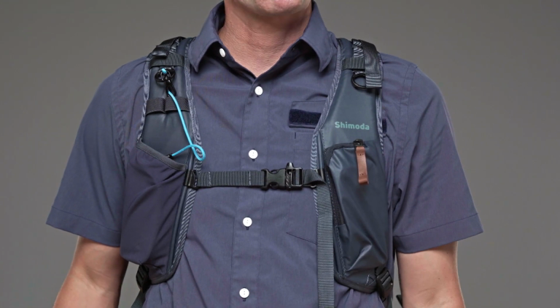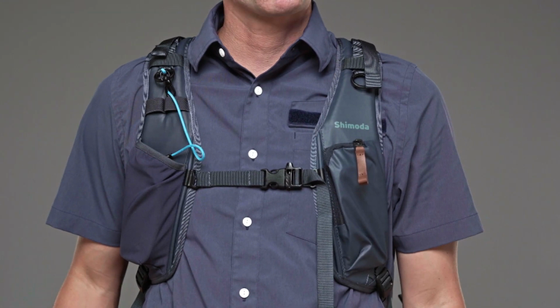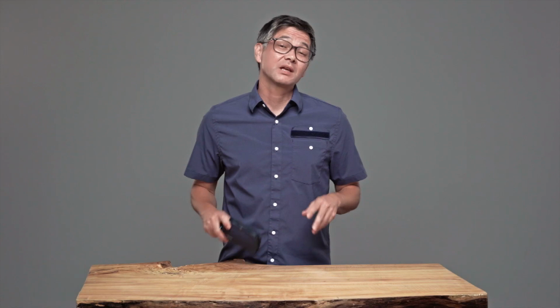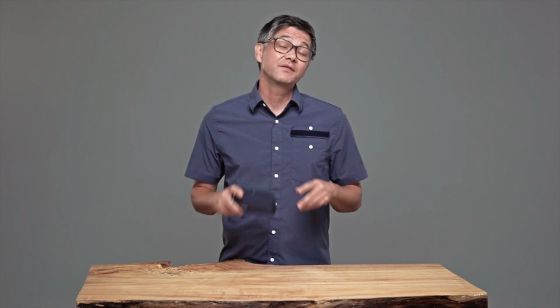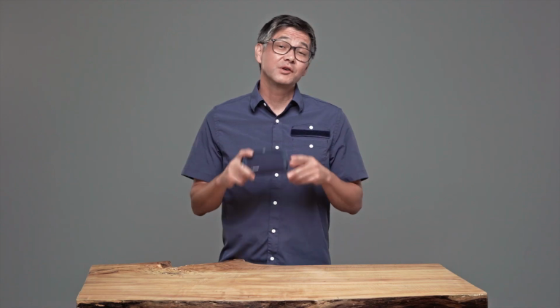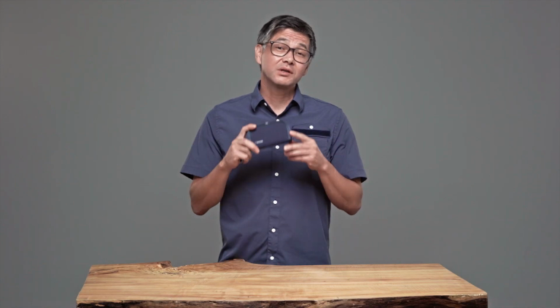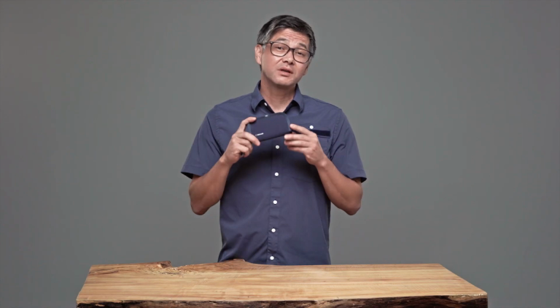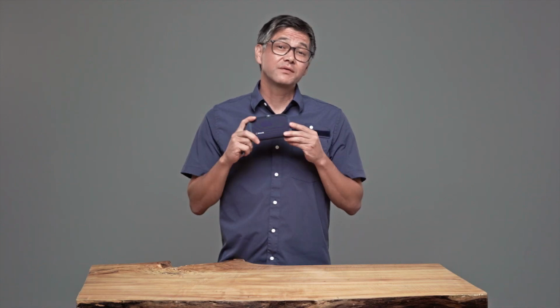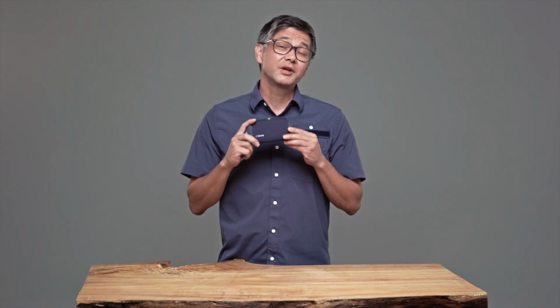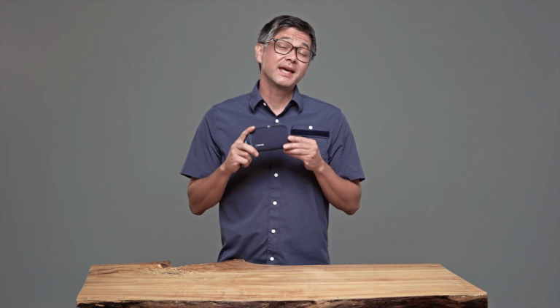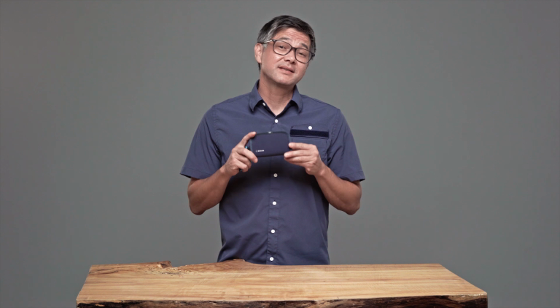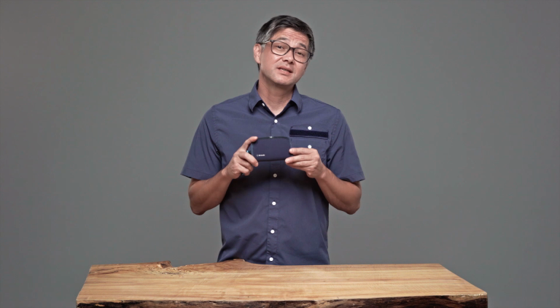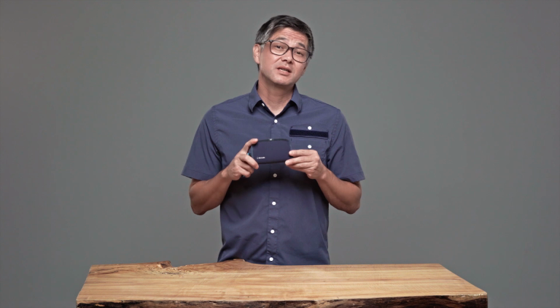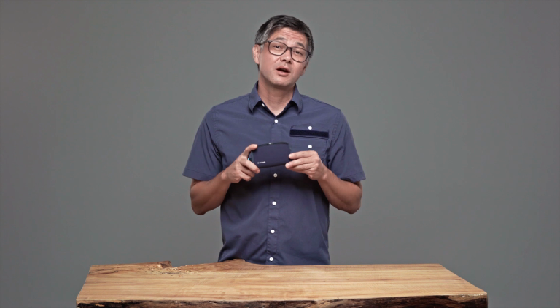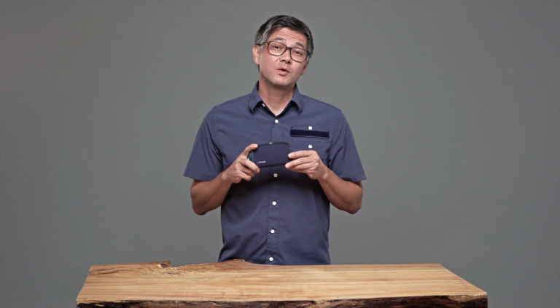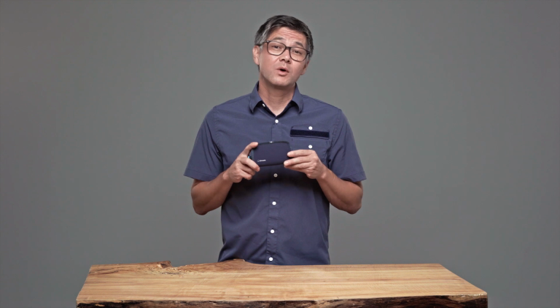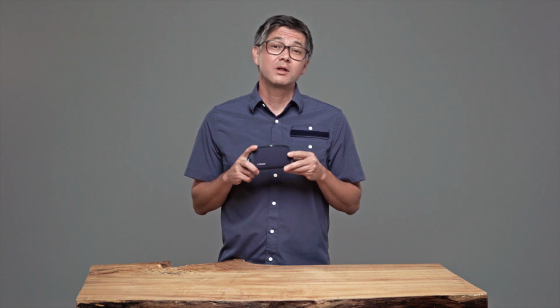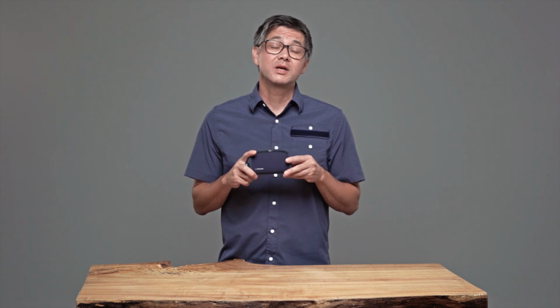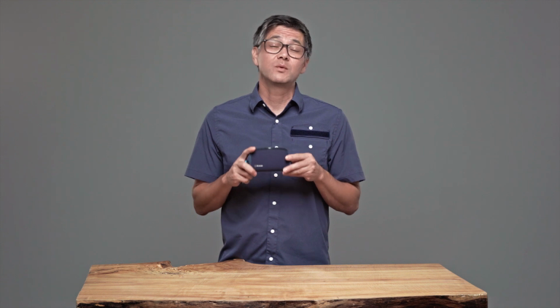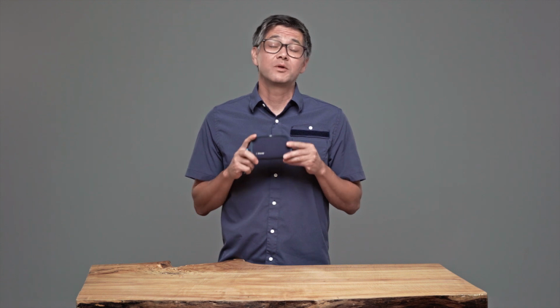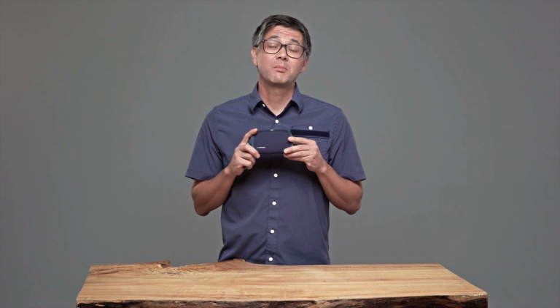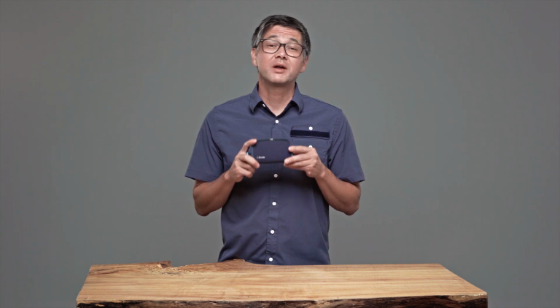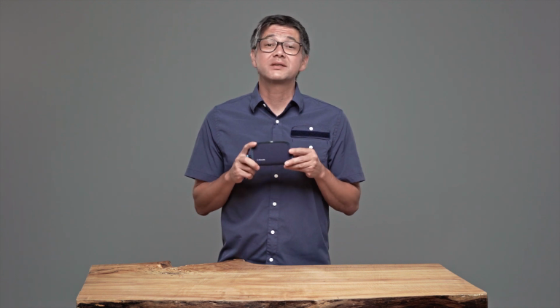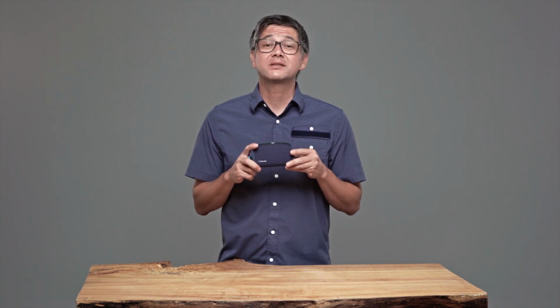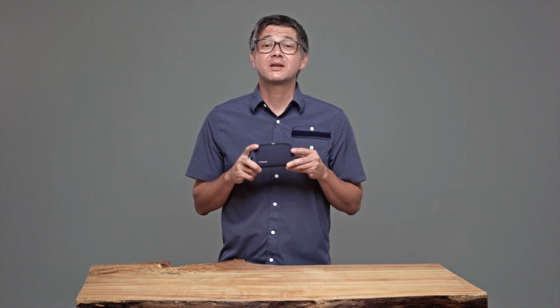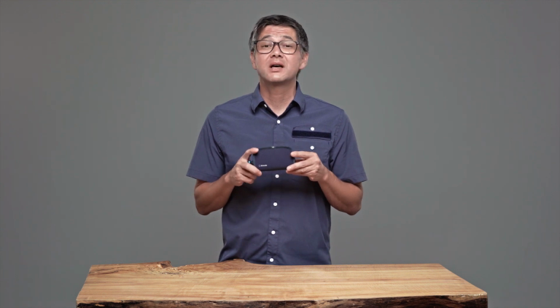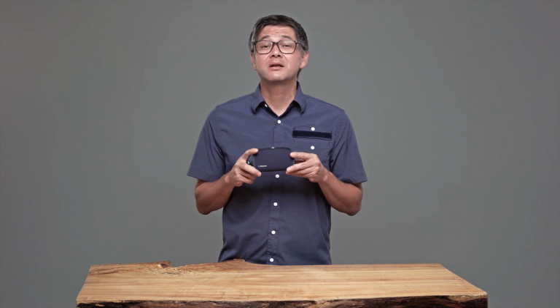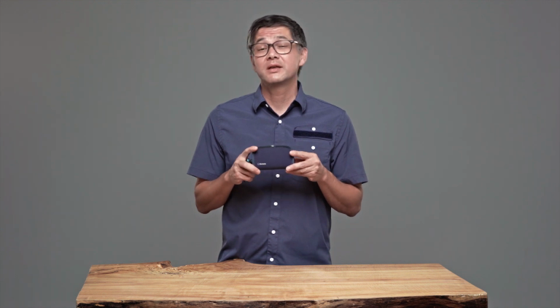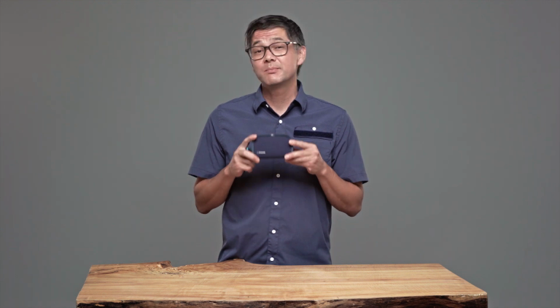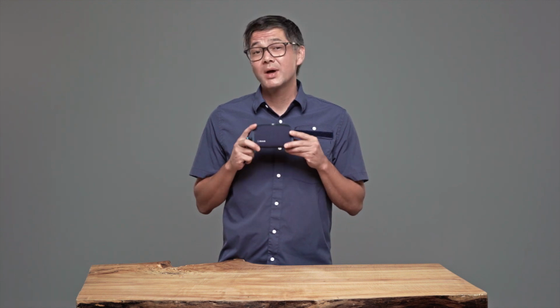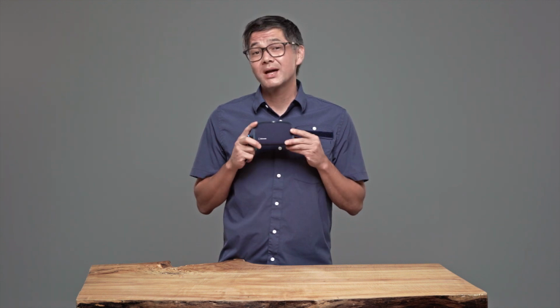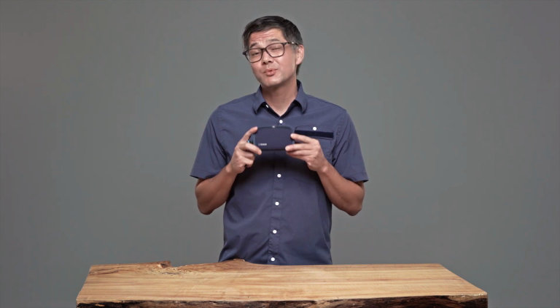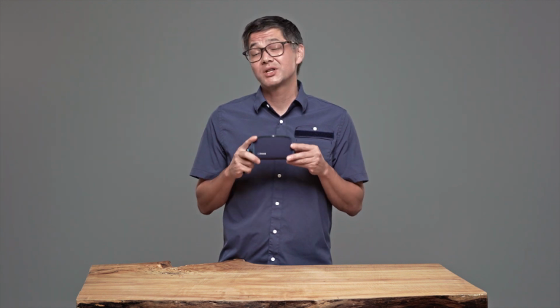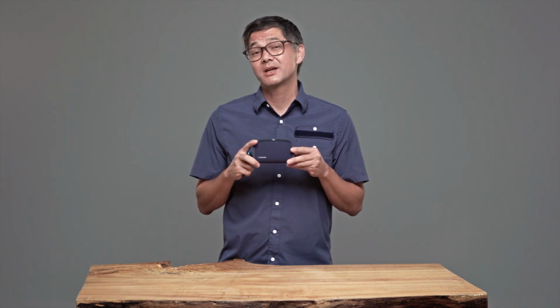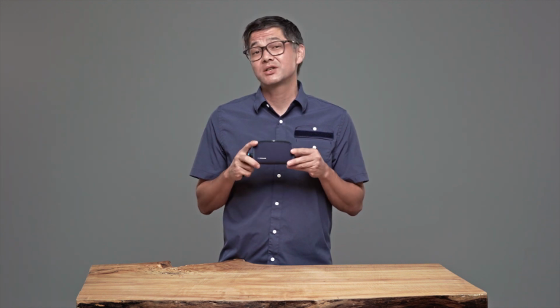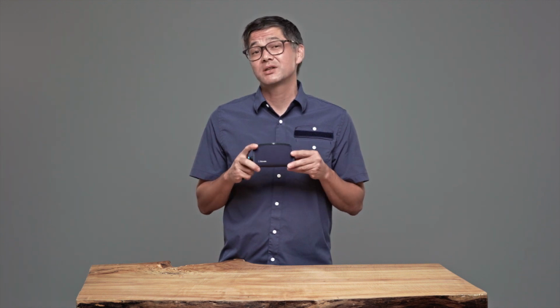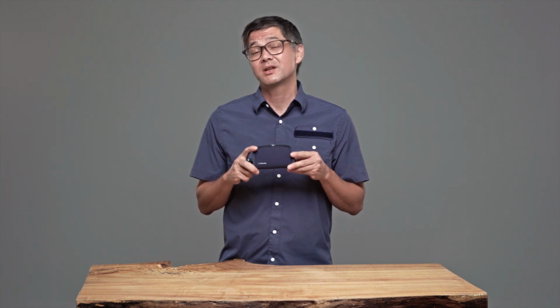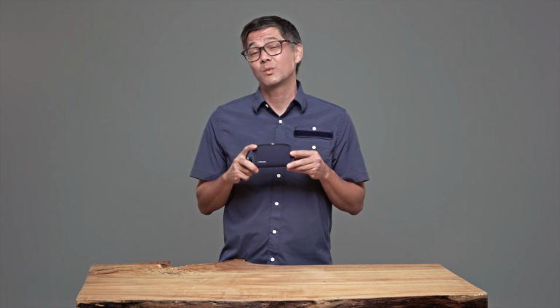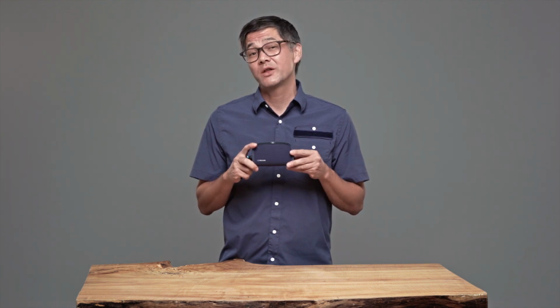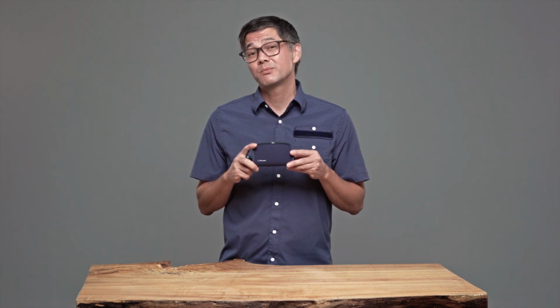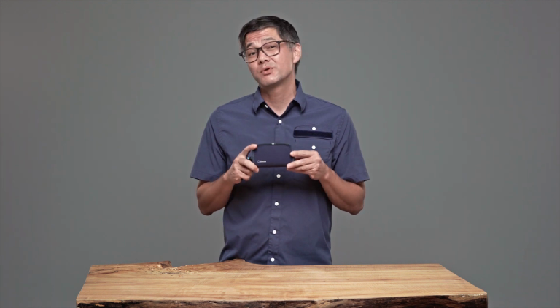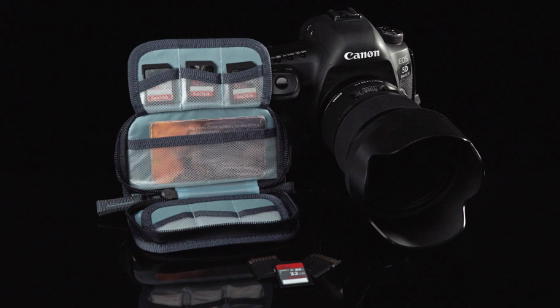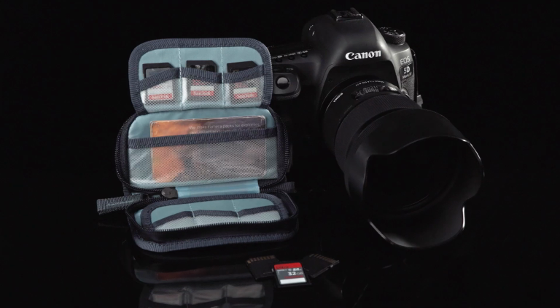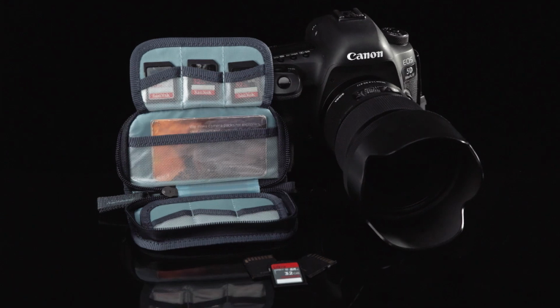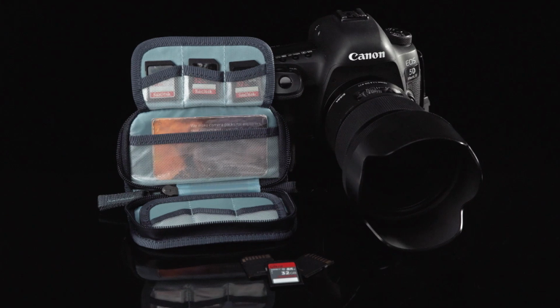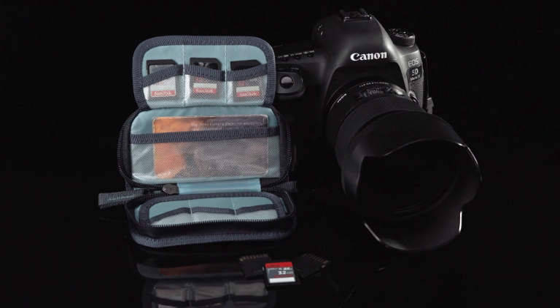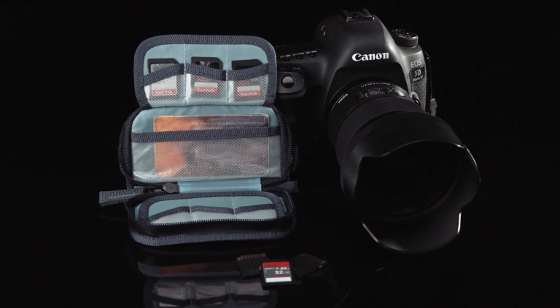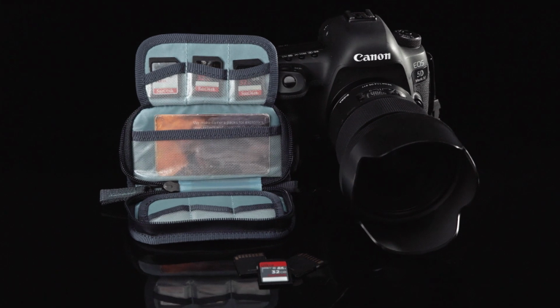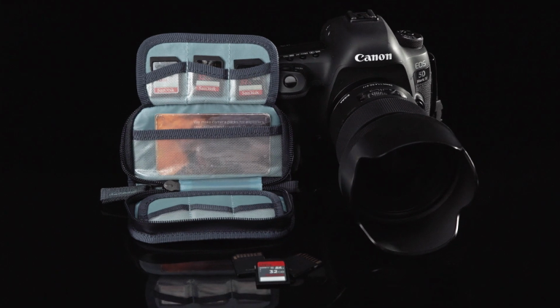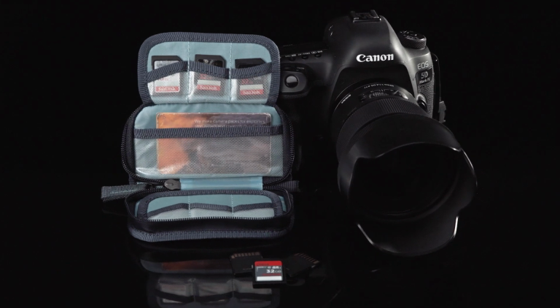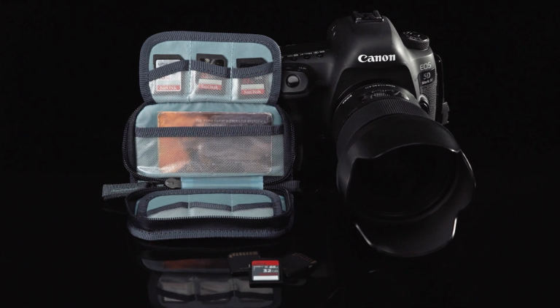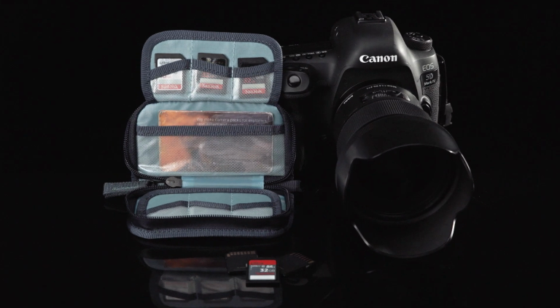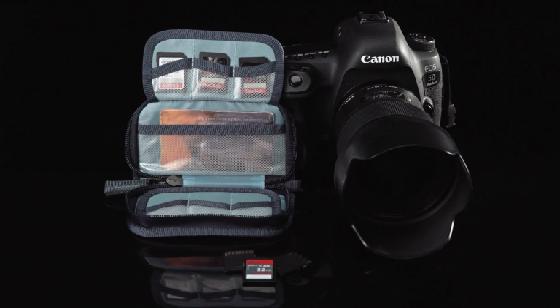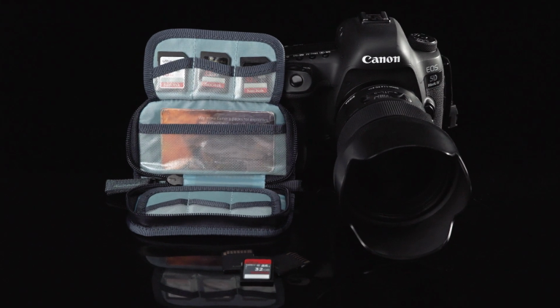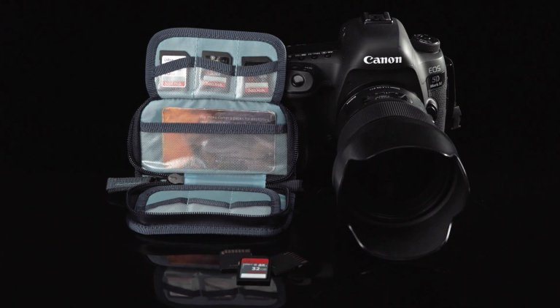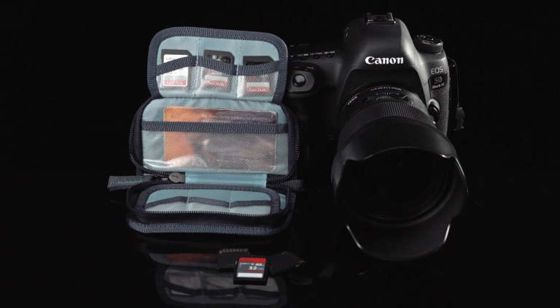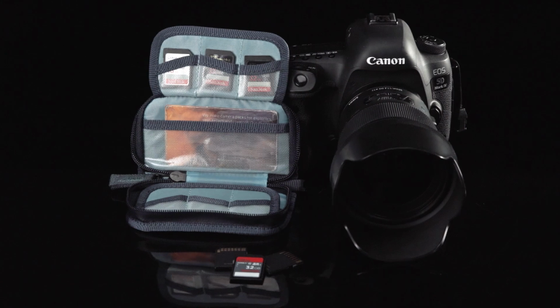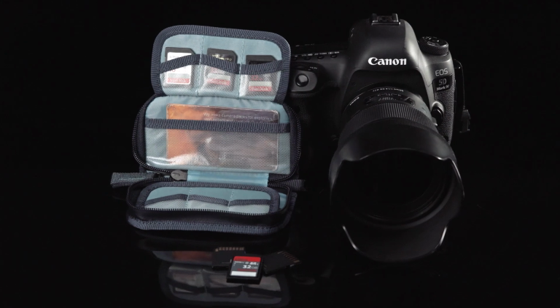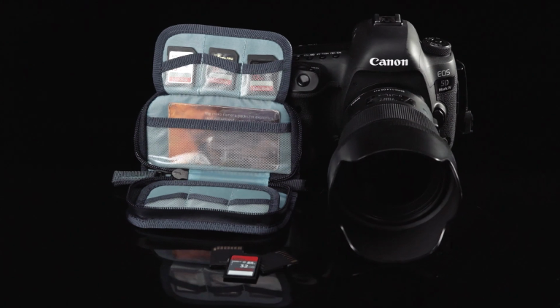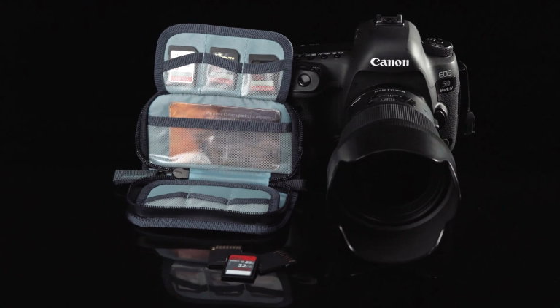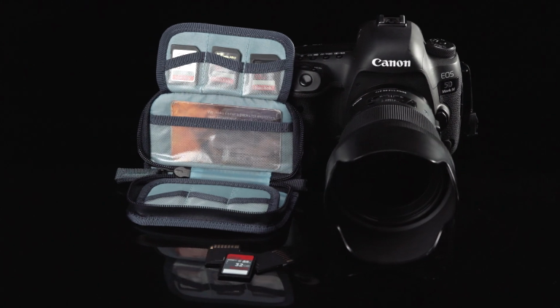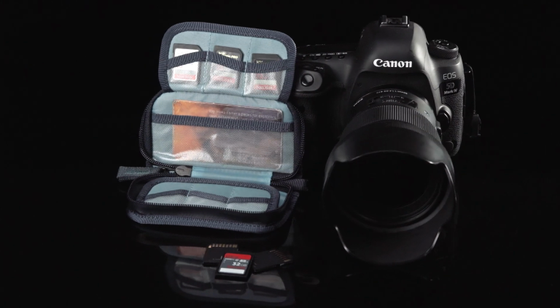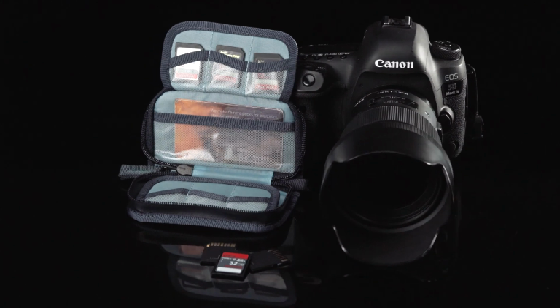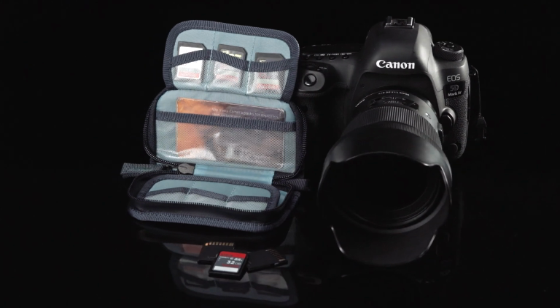If you're looking for an SD Card Wallet with modest style, impact protection and weatherproofing, our SD Card Wallet is for you.